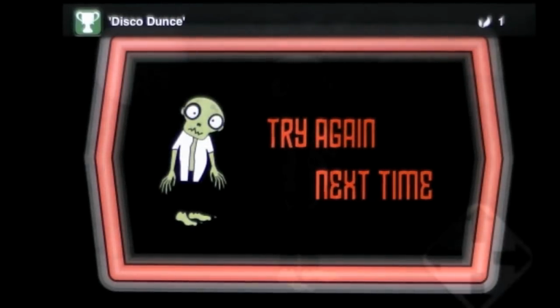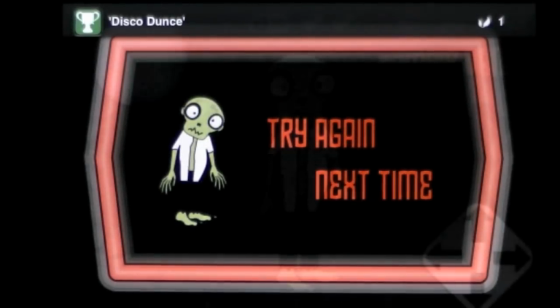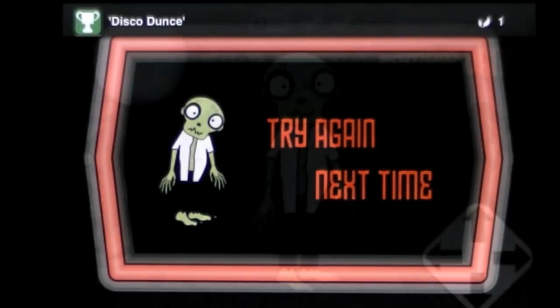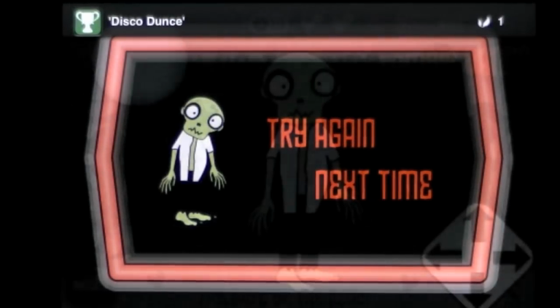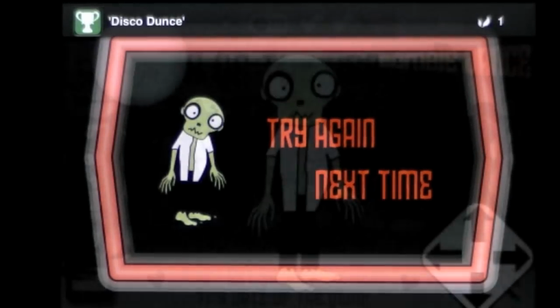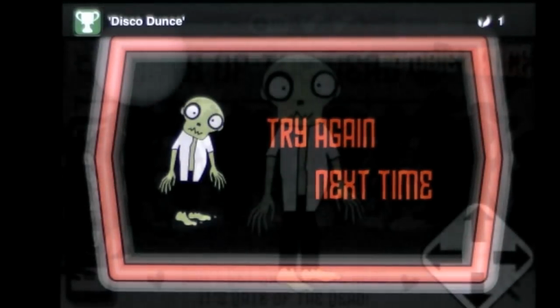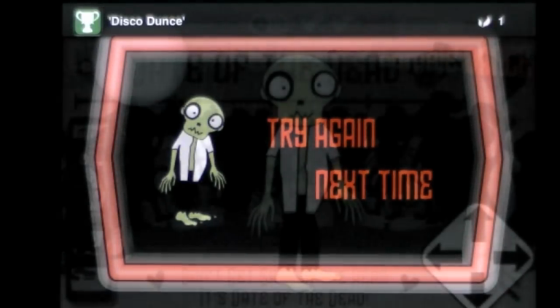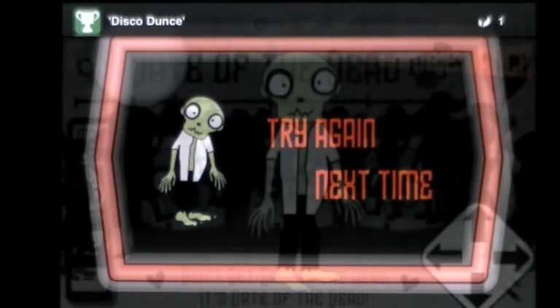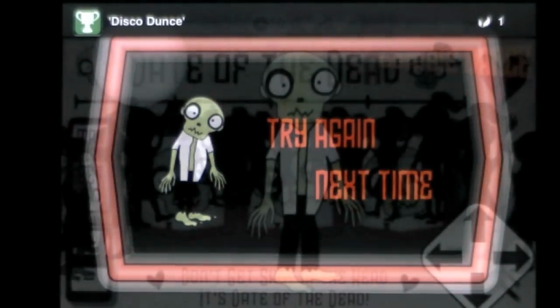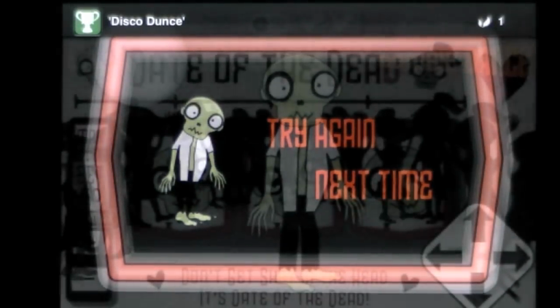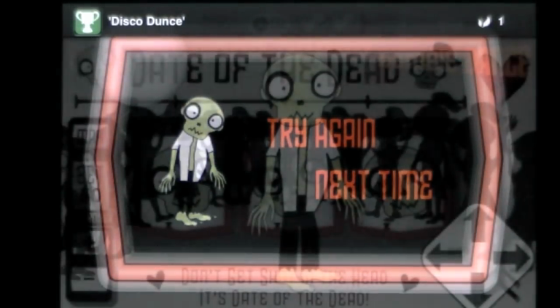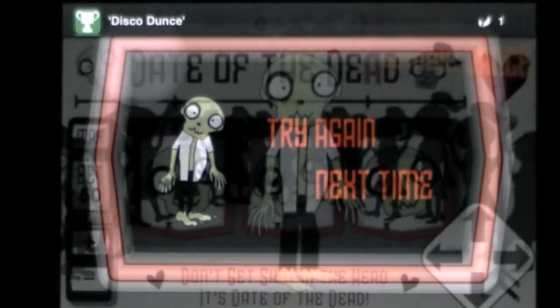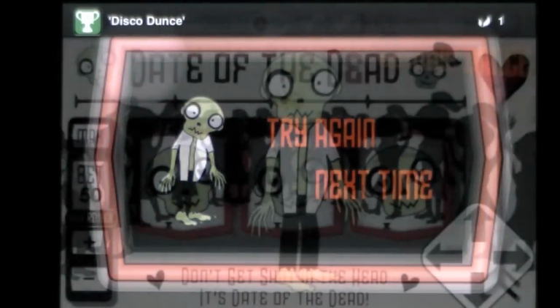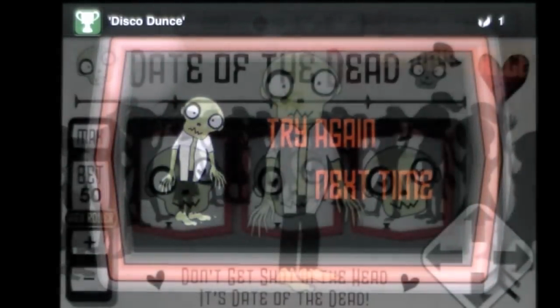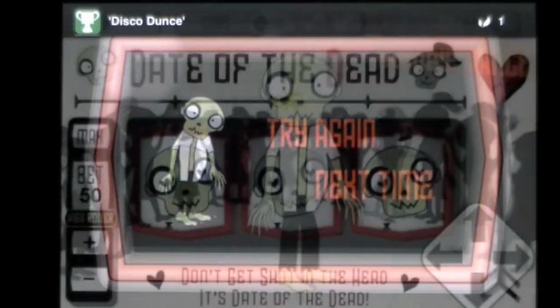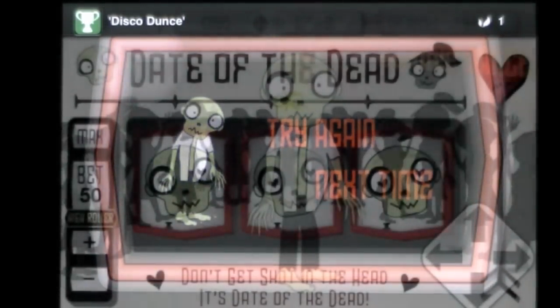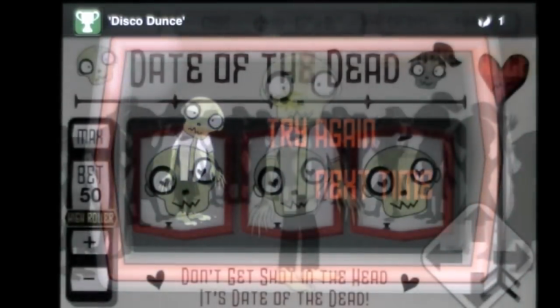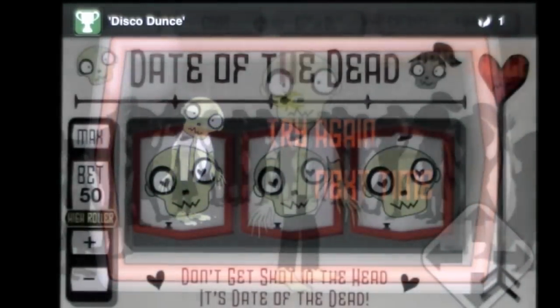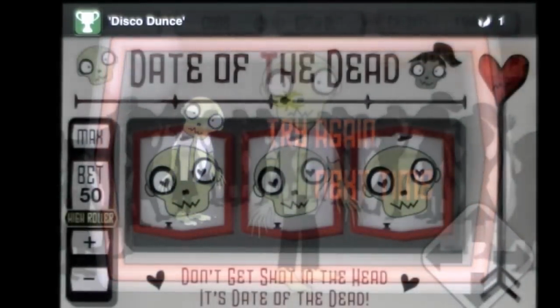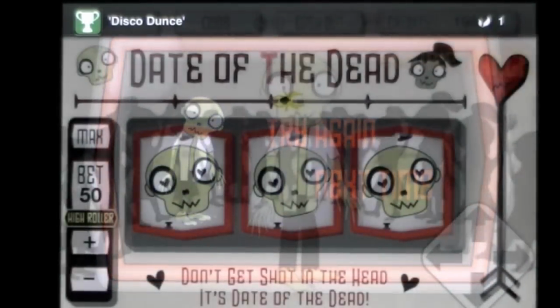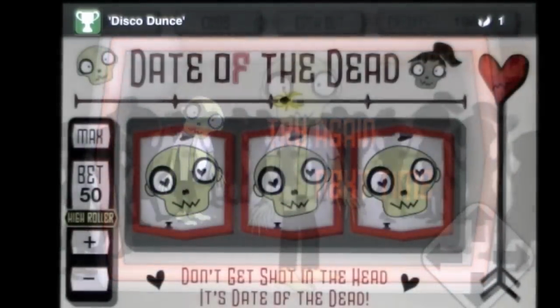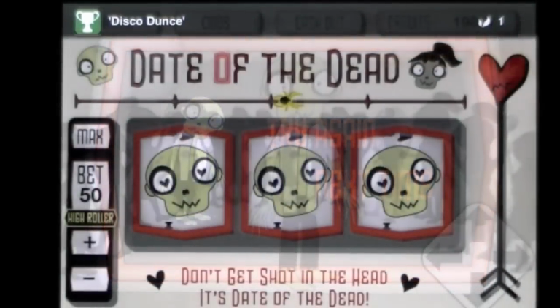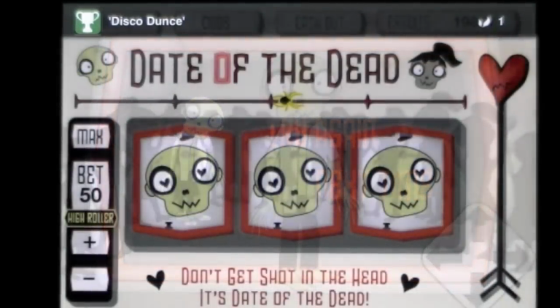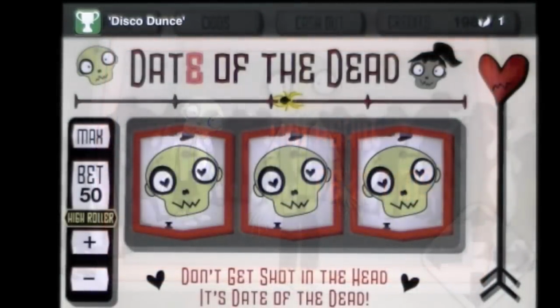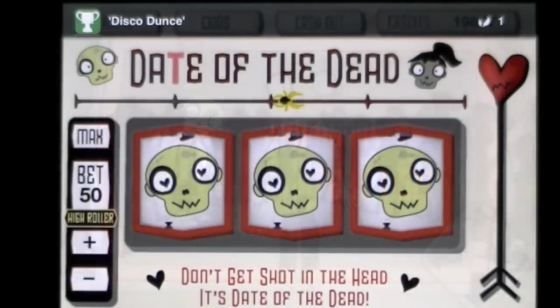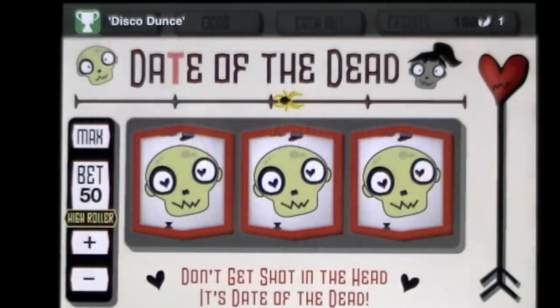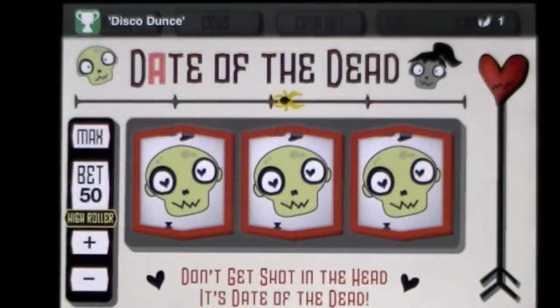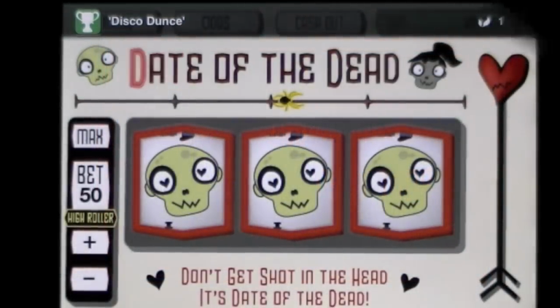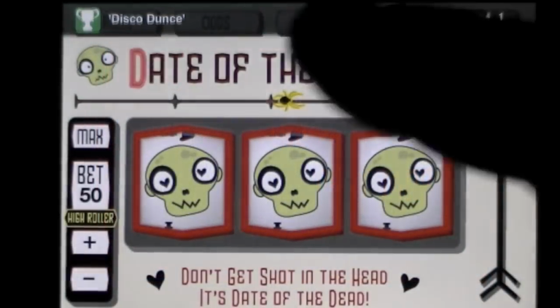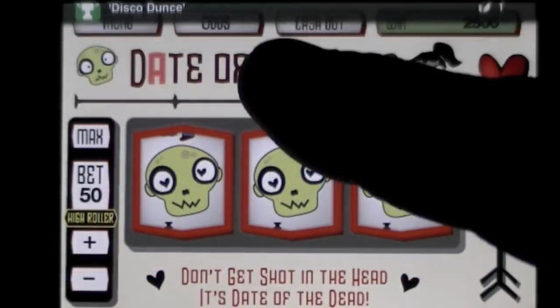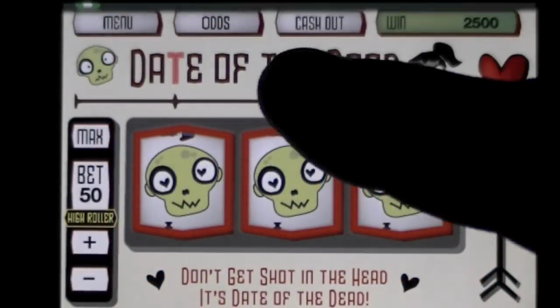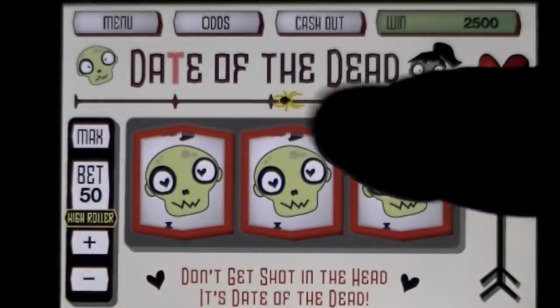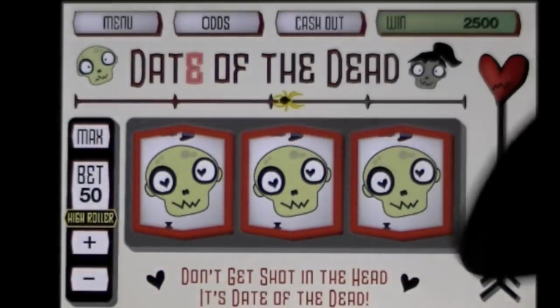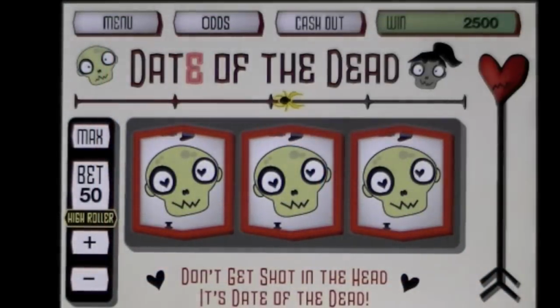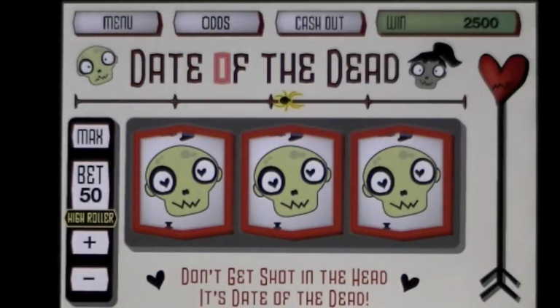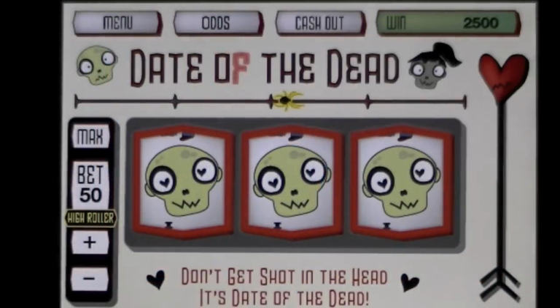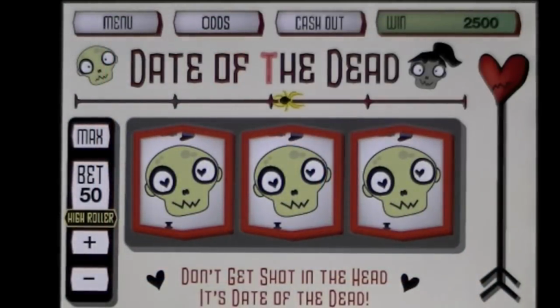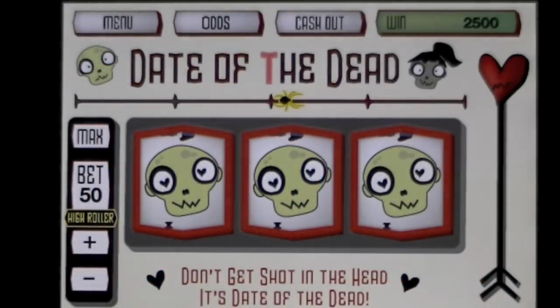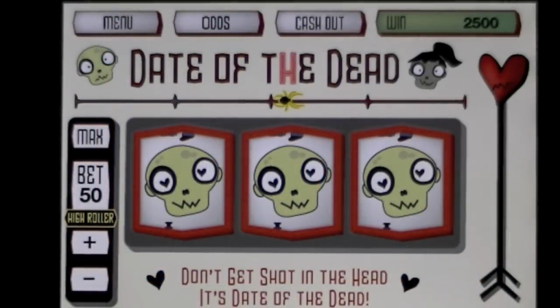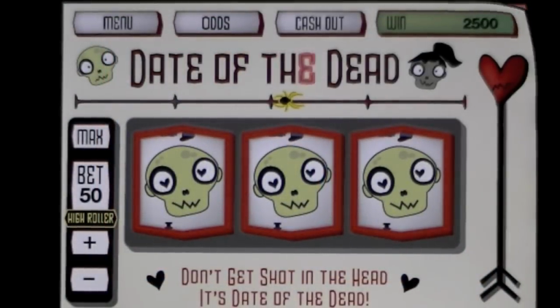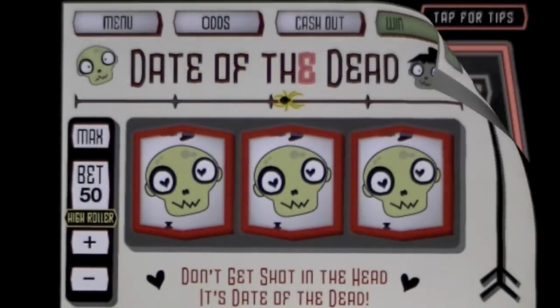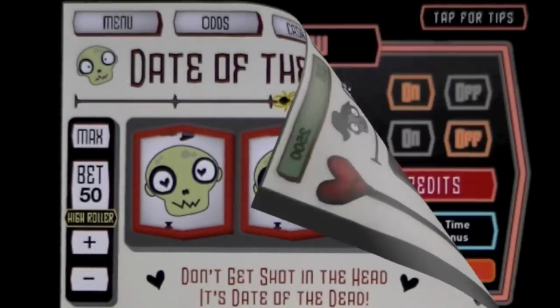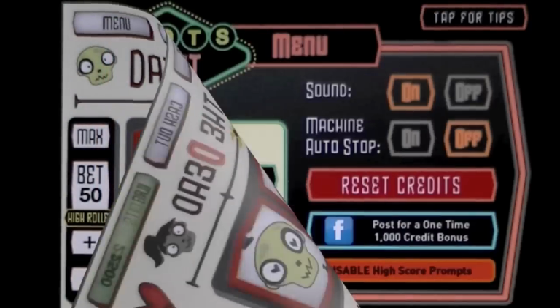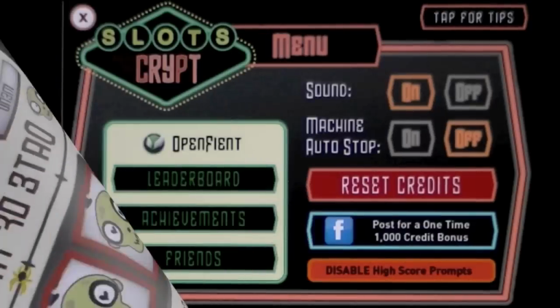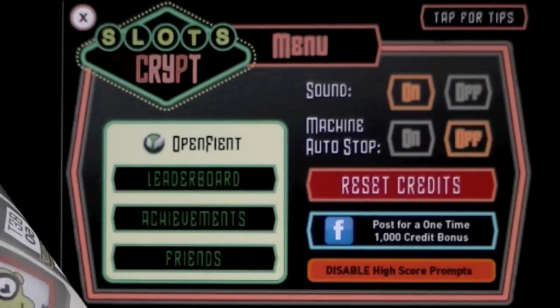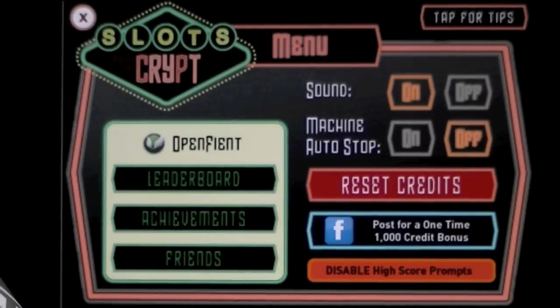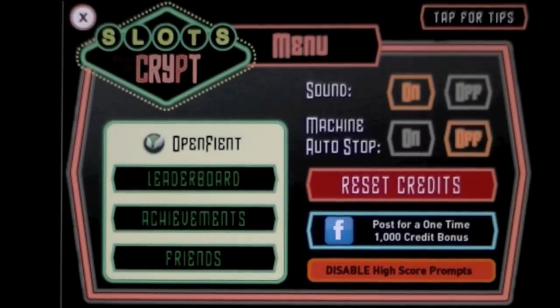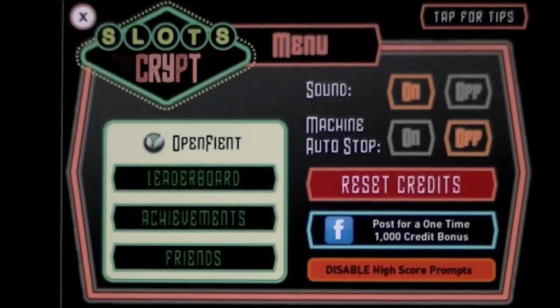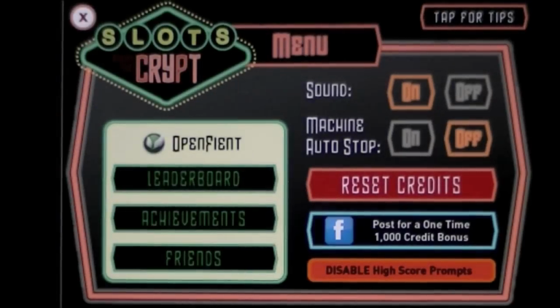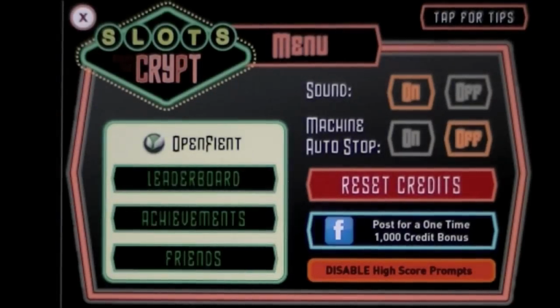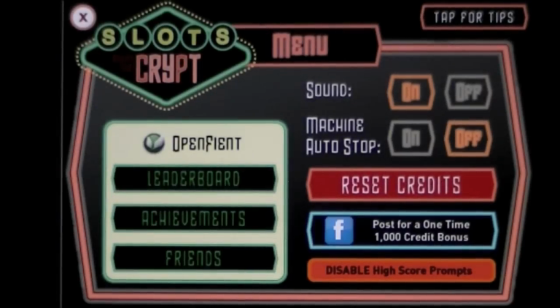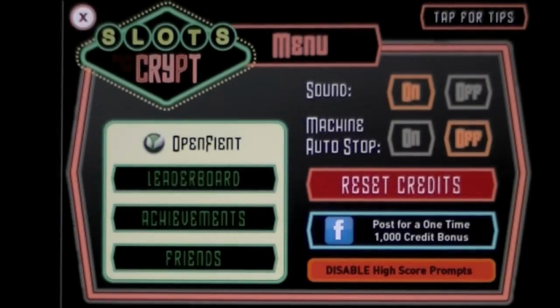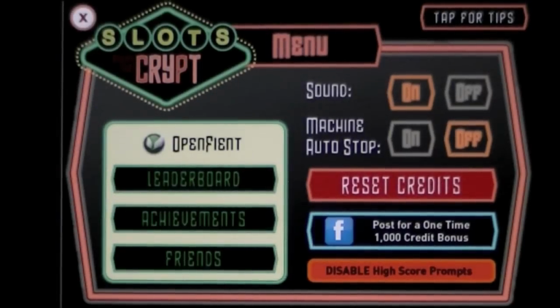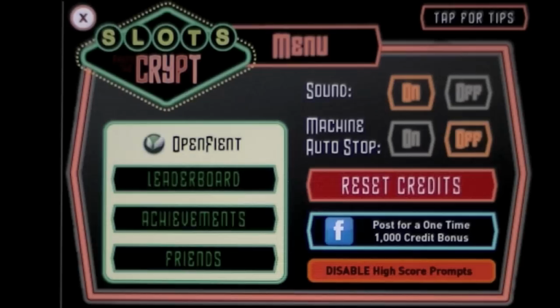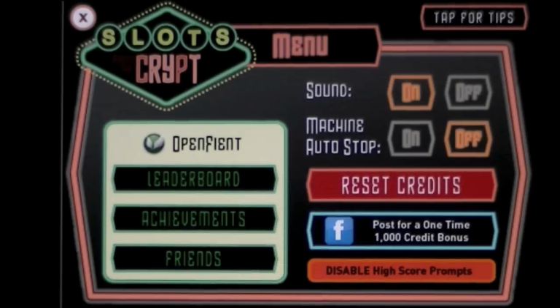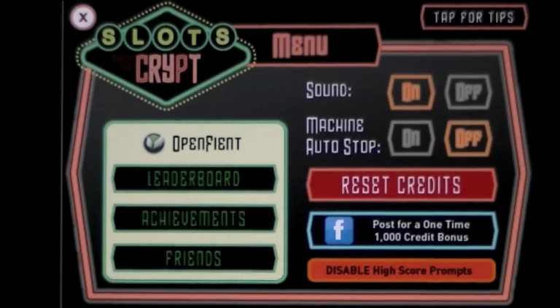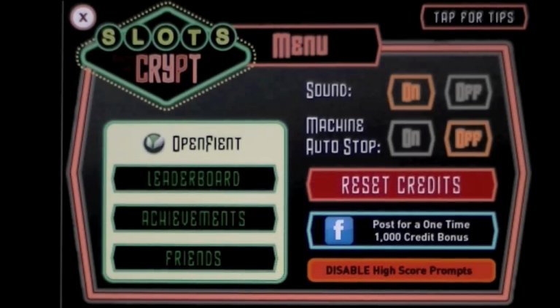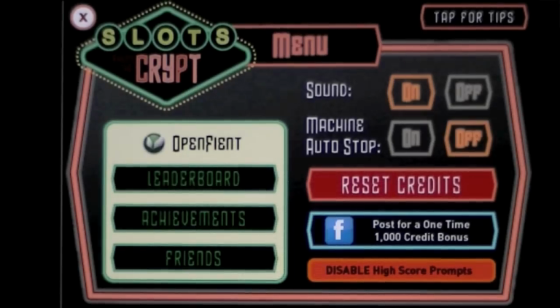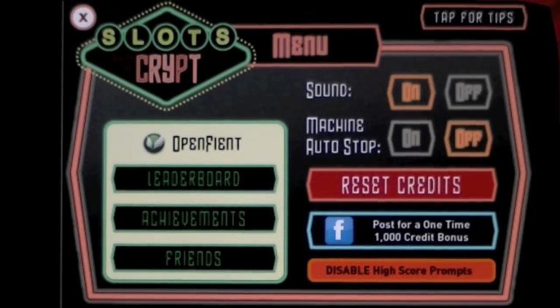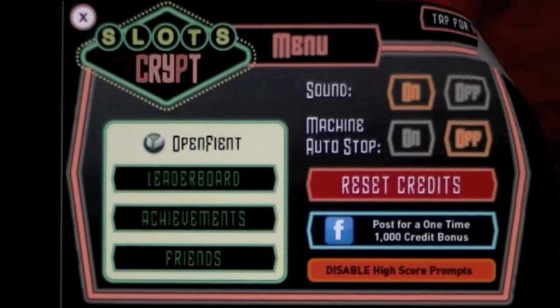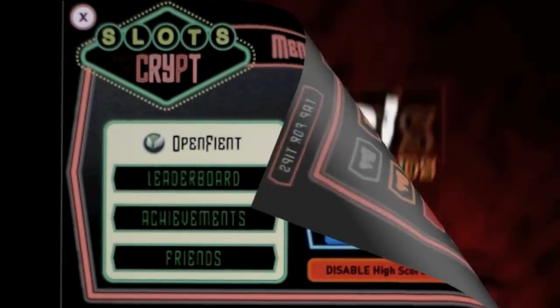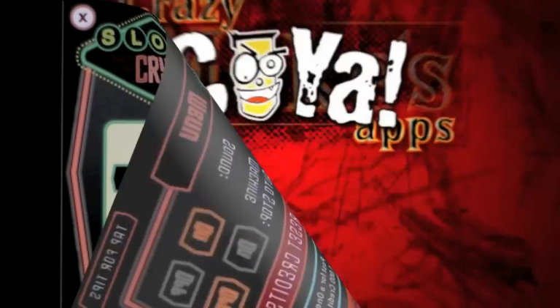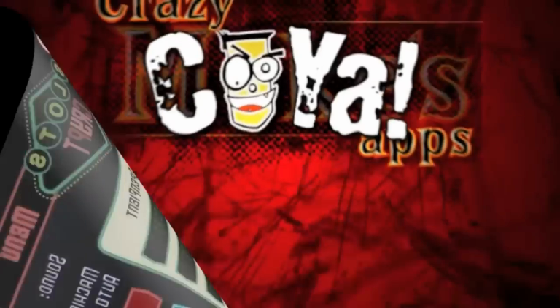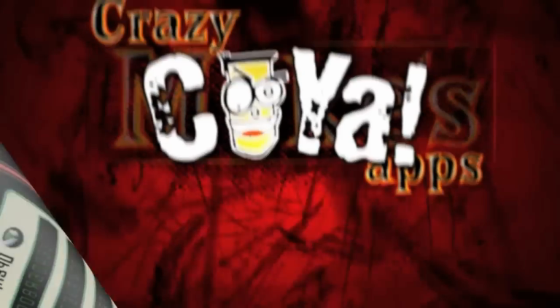I couldn't remember that if my life depended on me. So that is — I'm a disco dunce. Until next time, this is Crazy Mike sayin' — see ya.